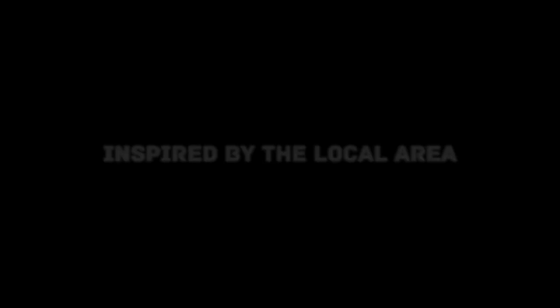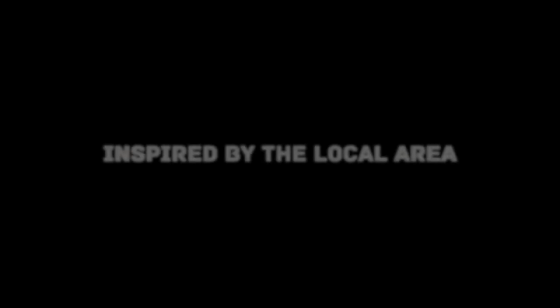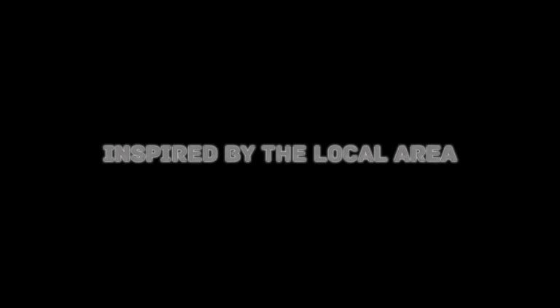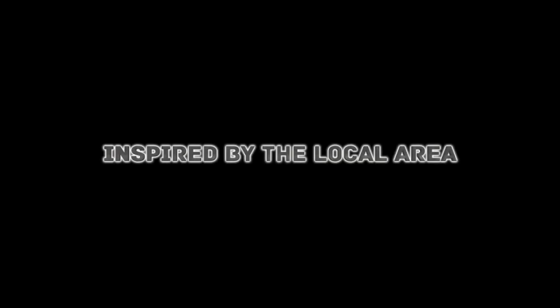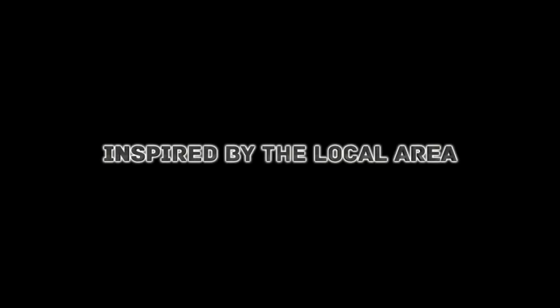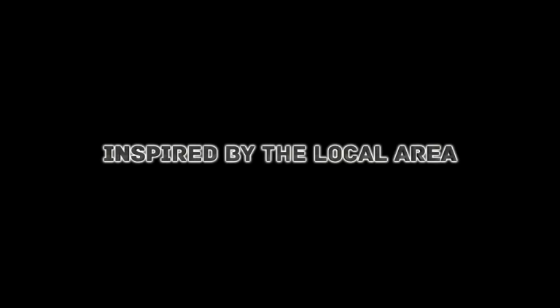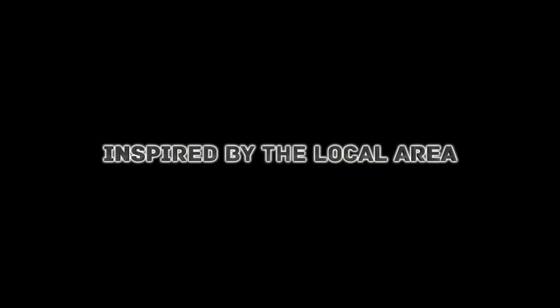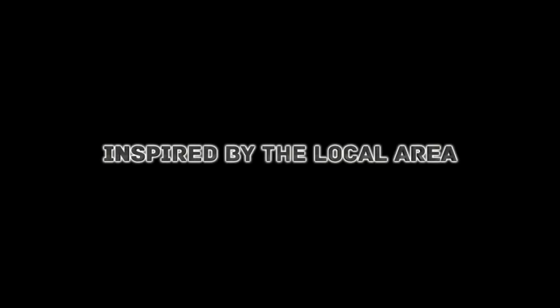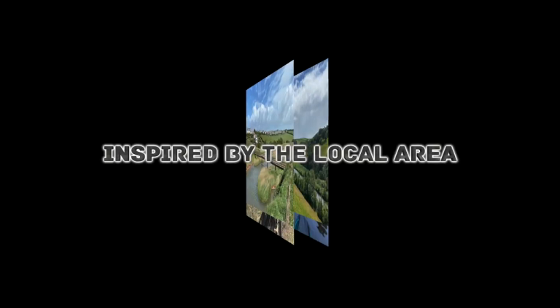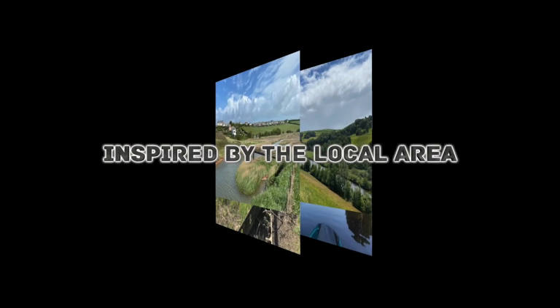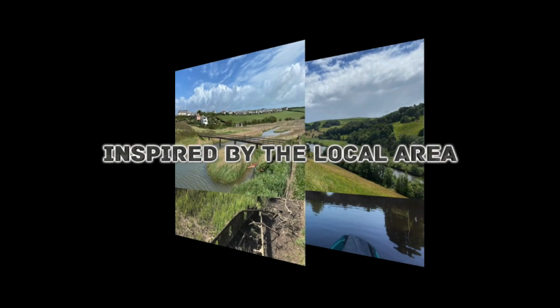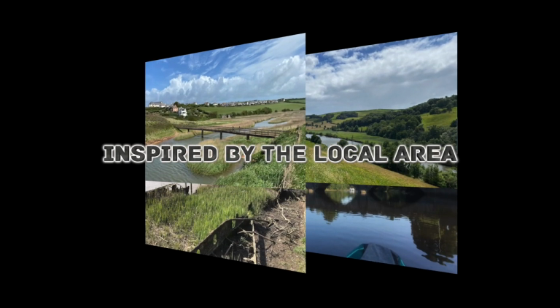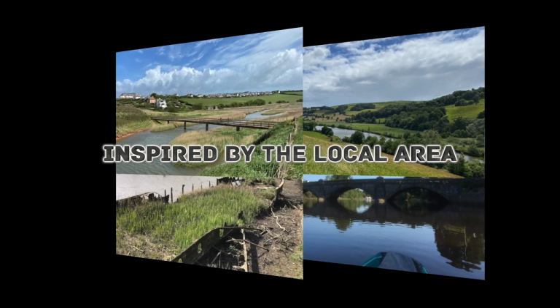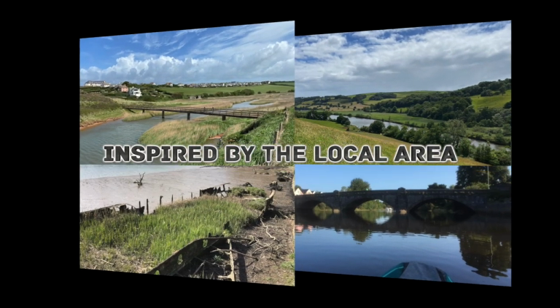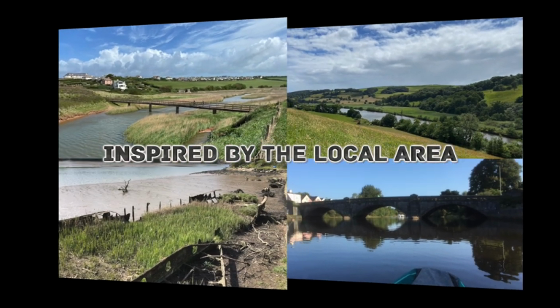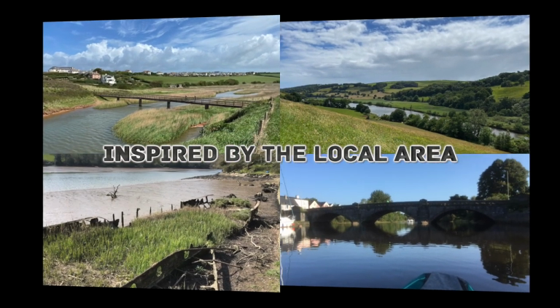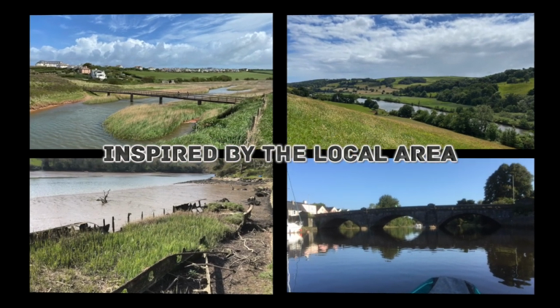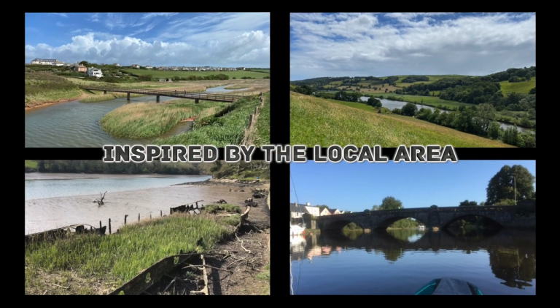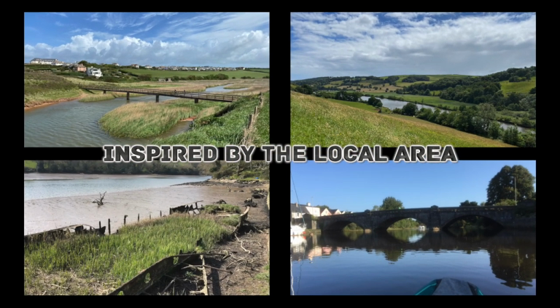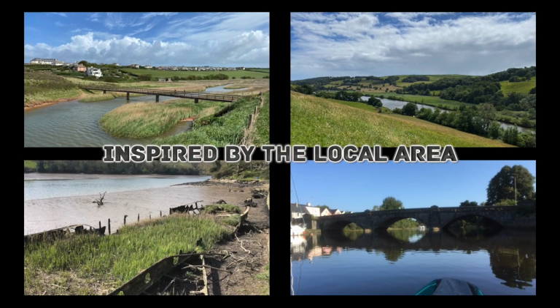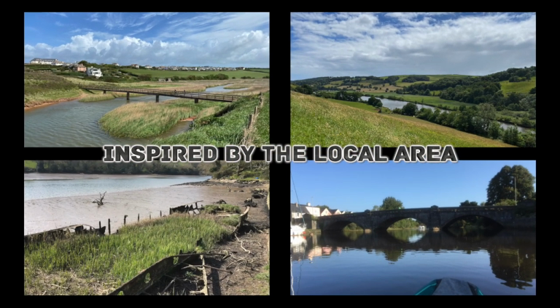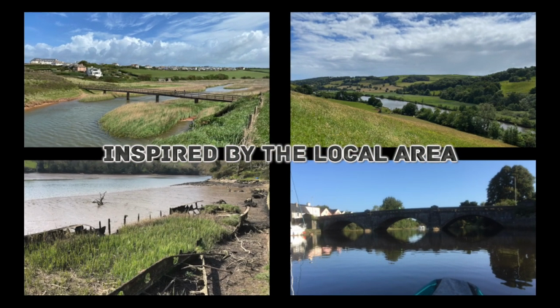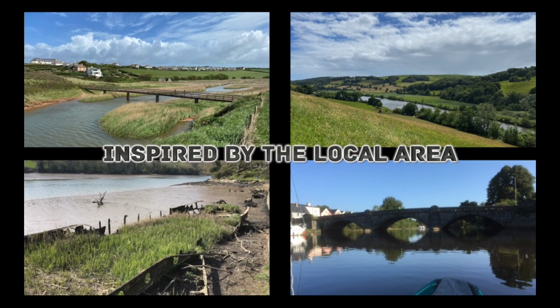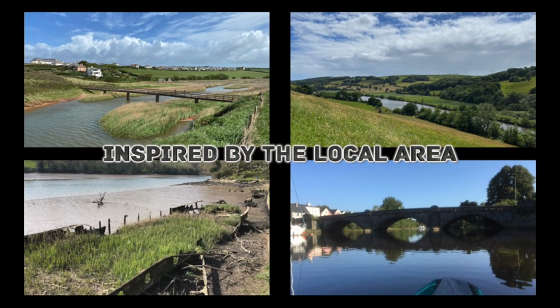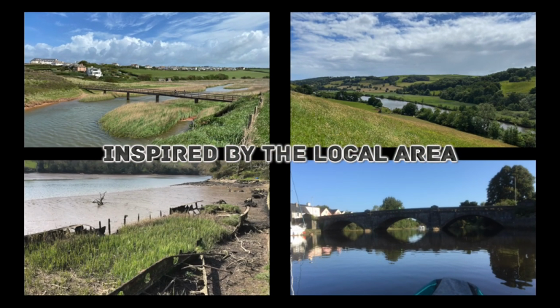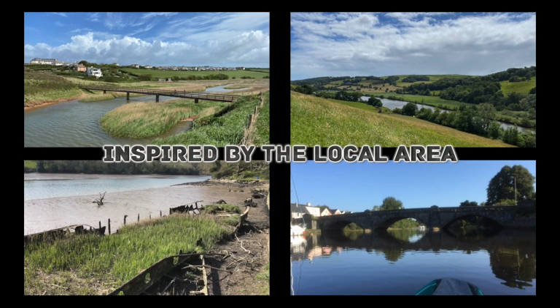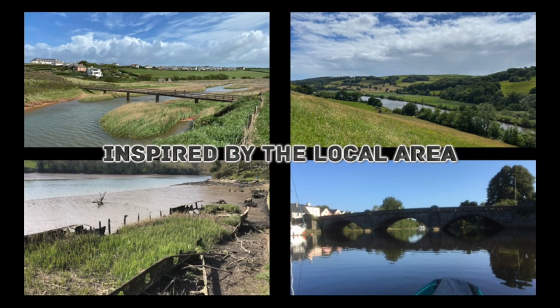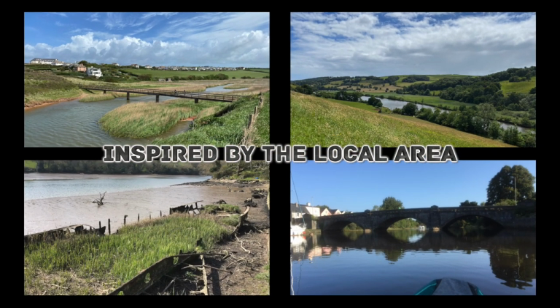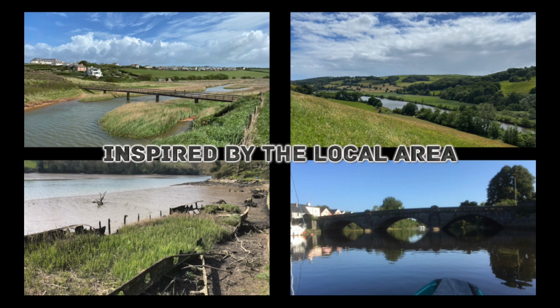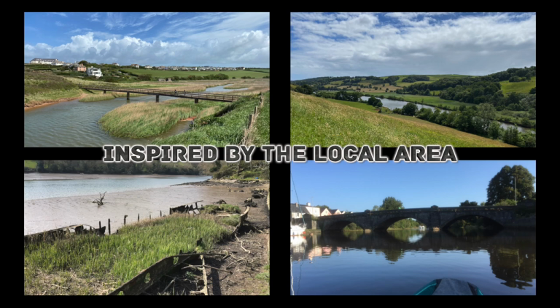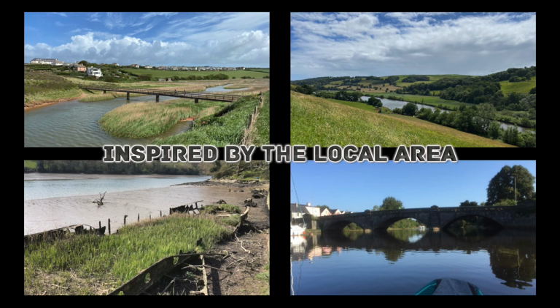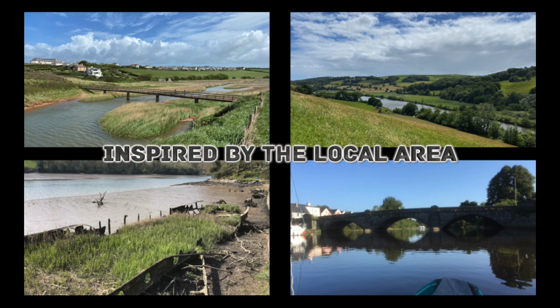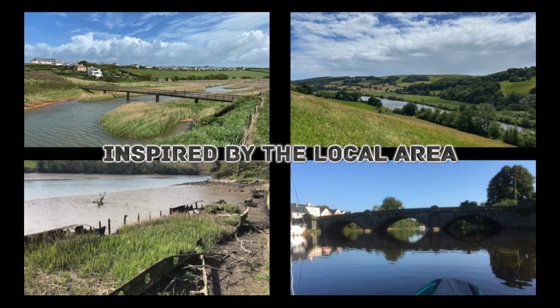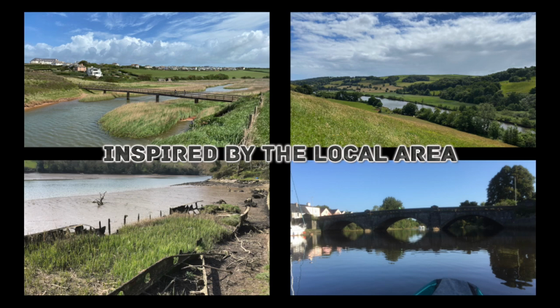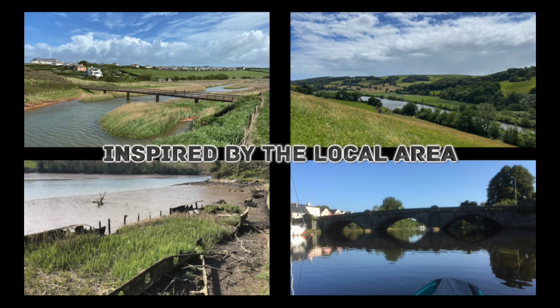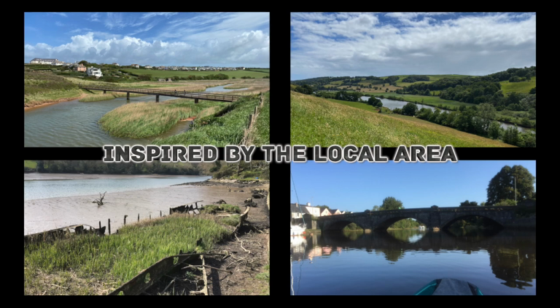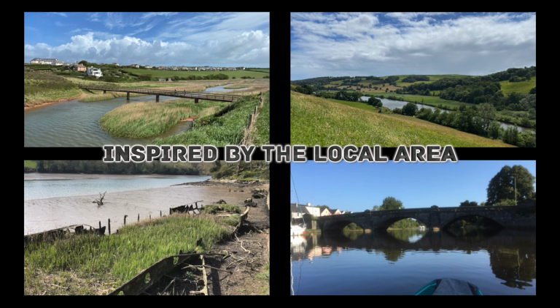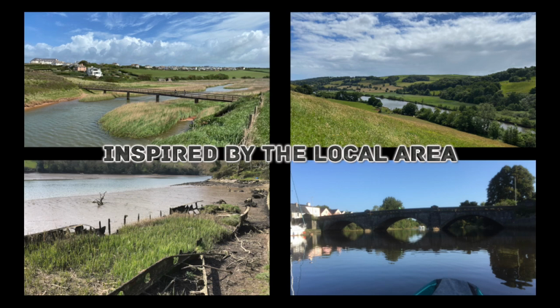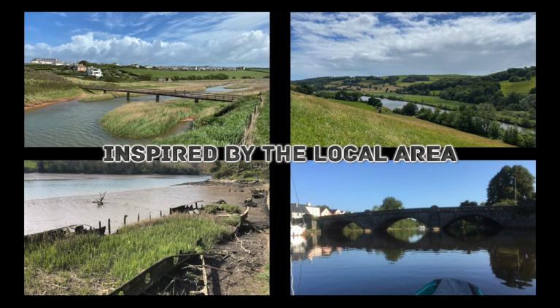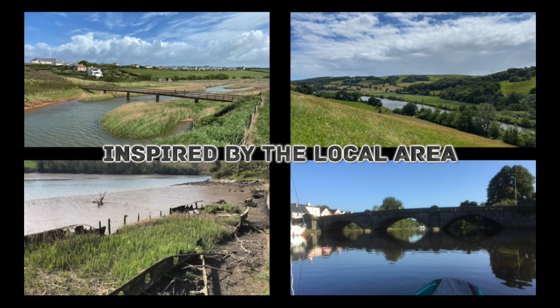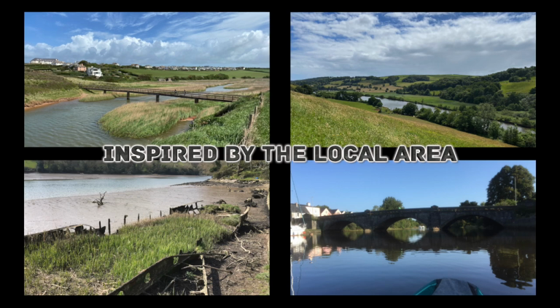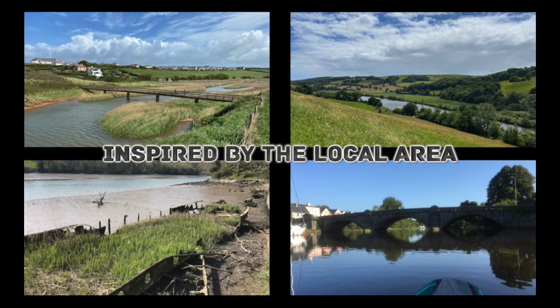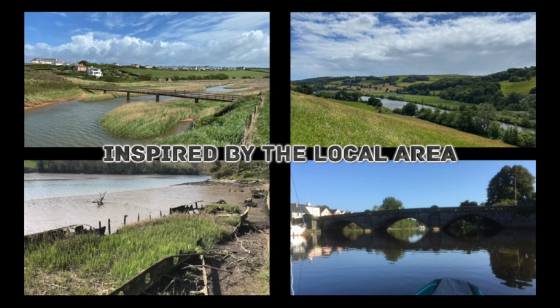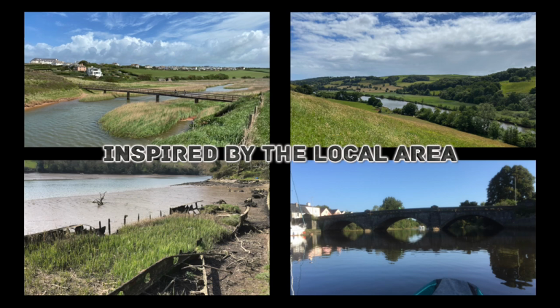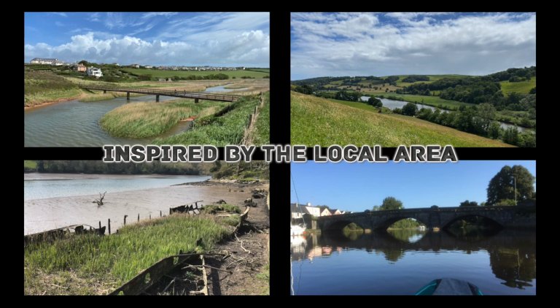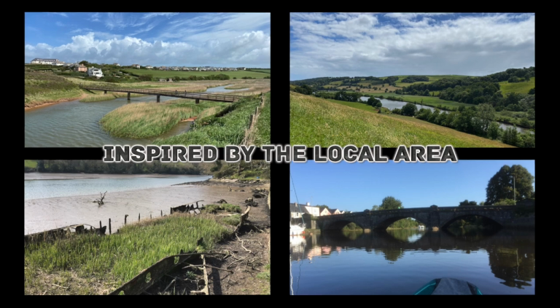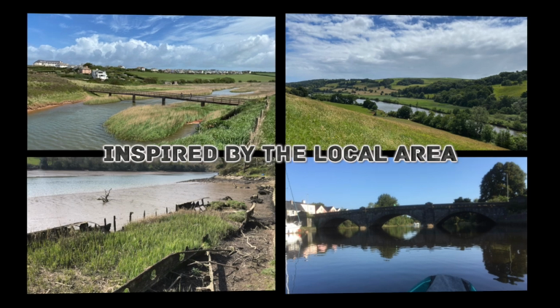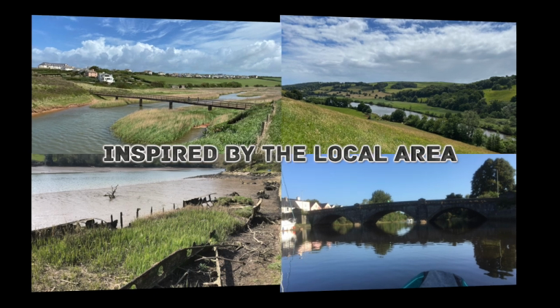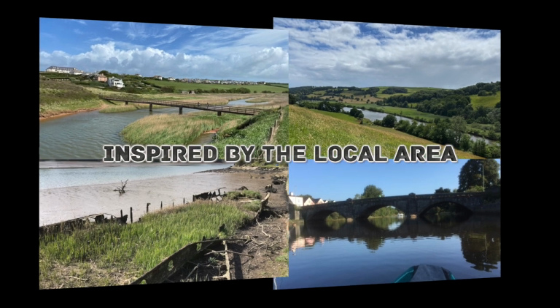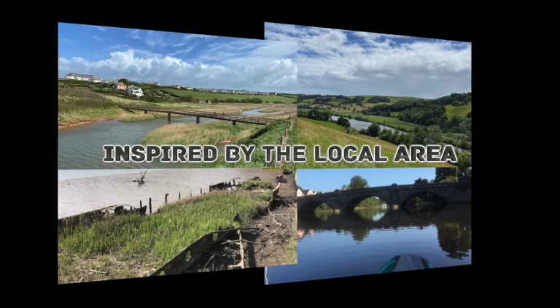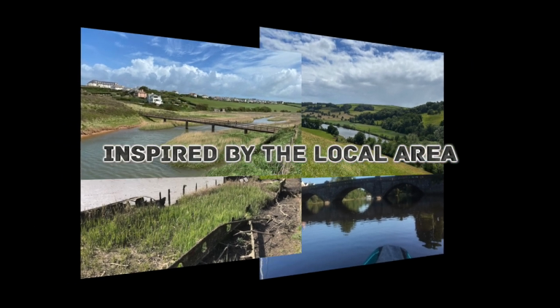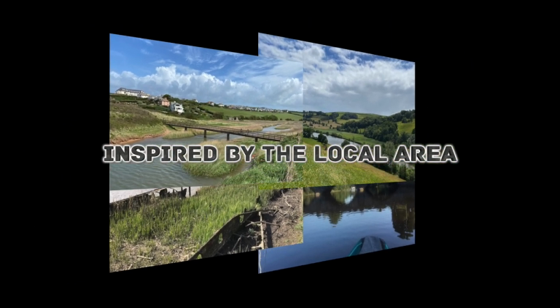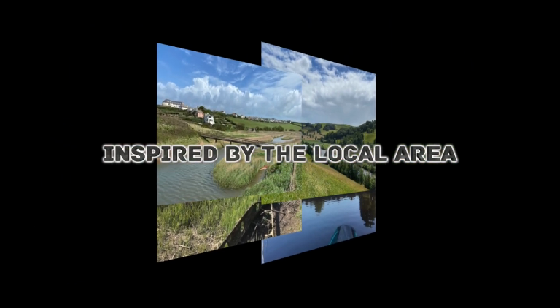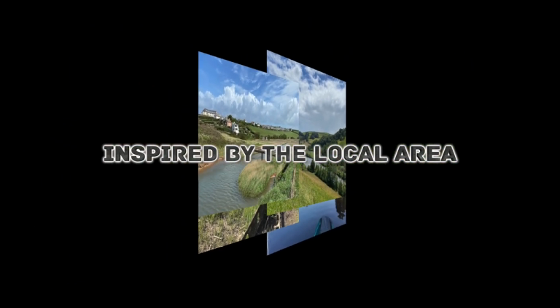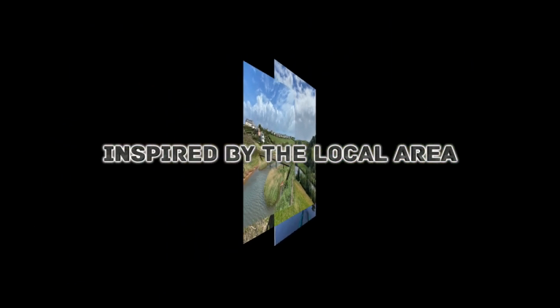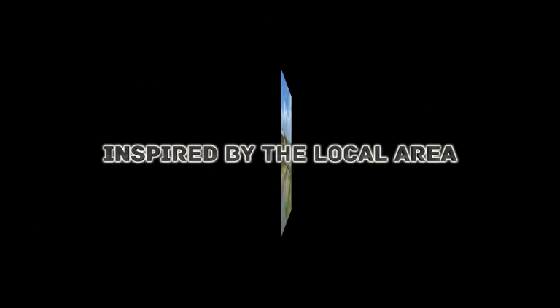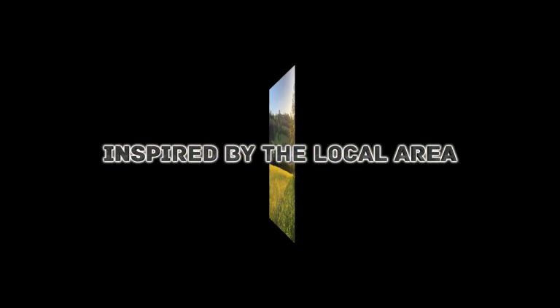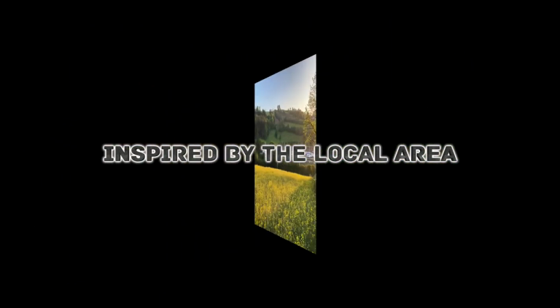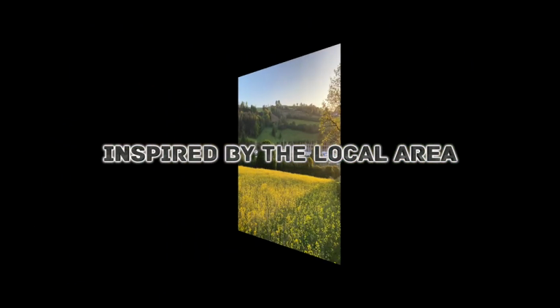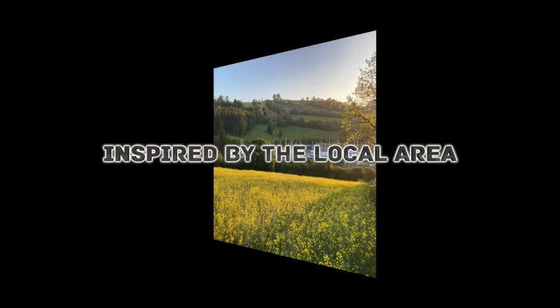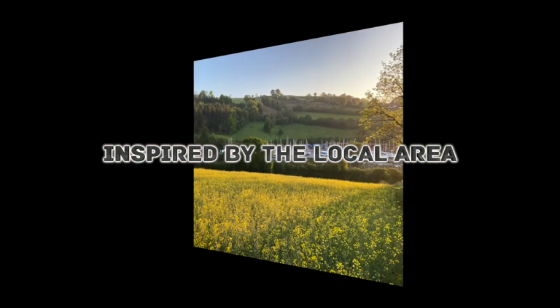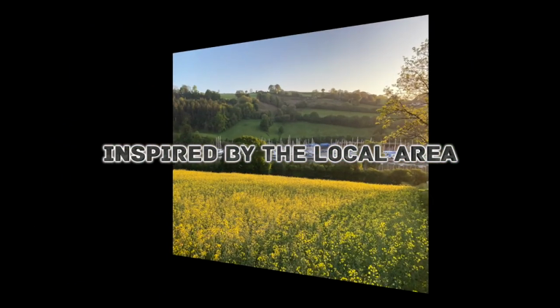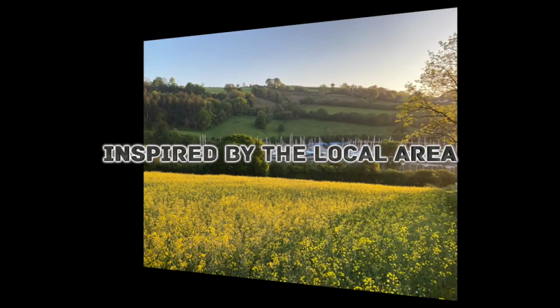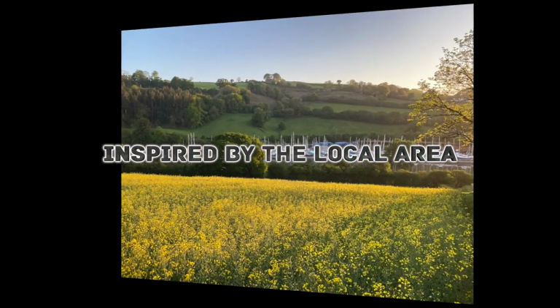I'm based in South Devon and get ideas from the local area, with Dartmoor and South Hams inspired scenes featuring in many of my recent dioramas.